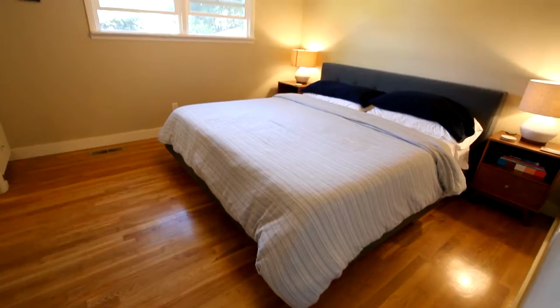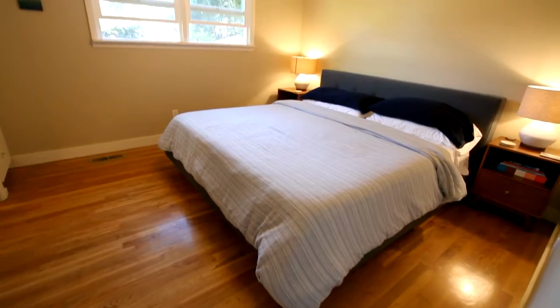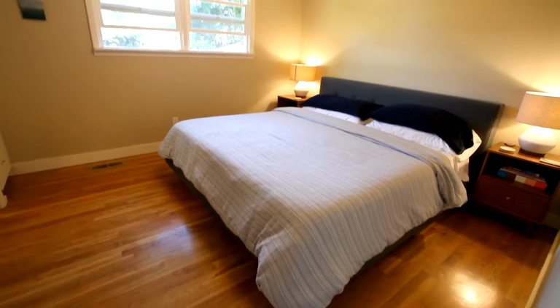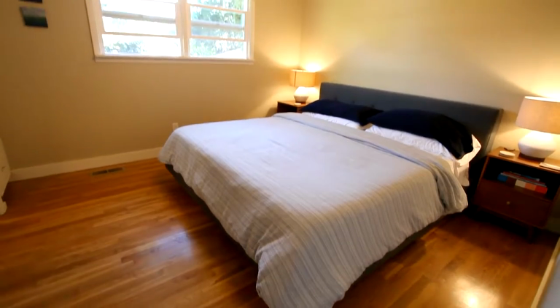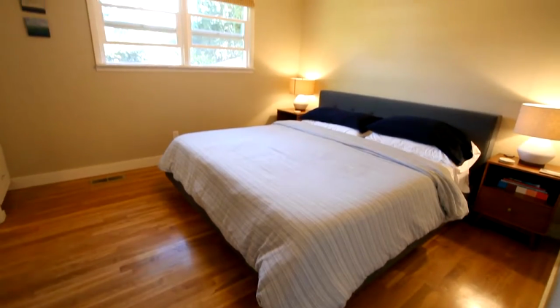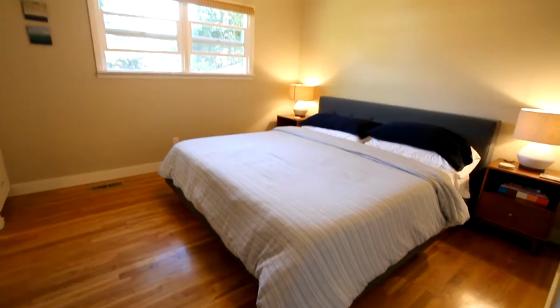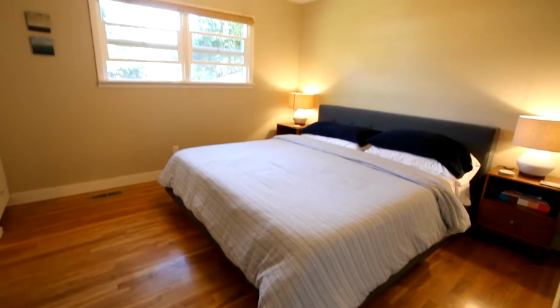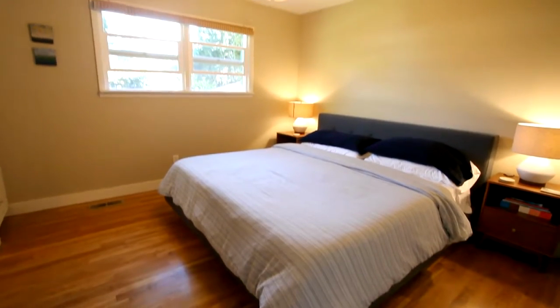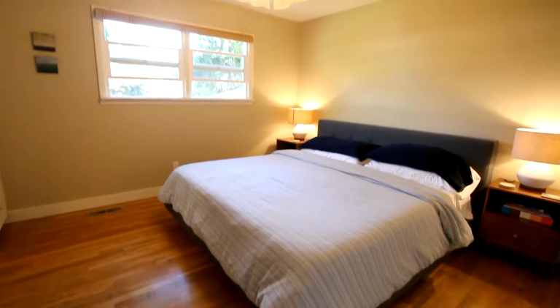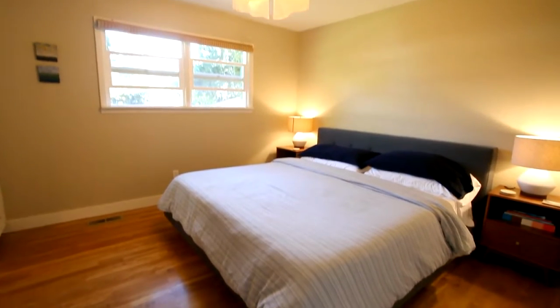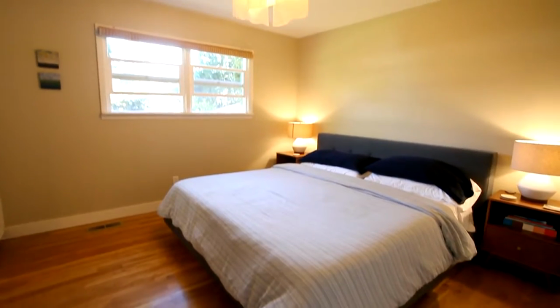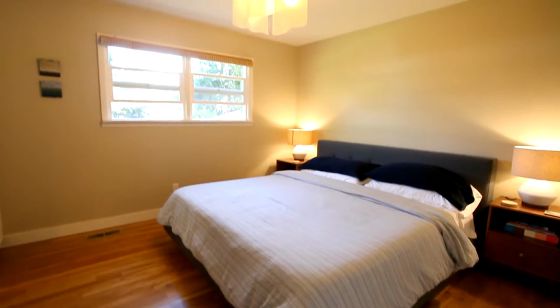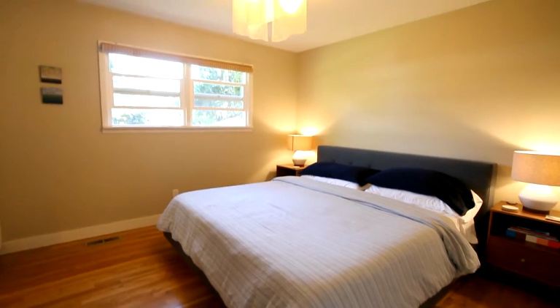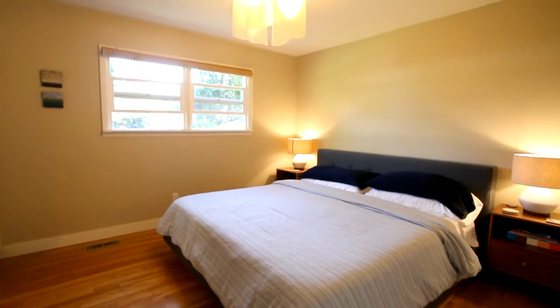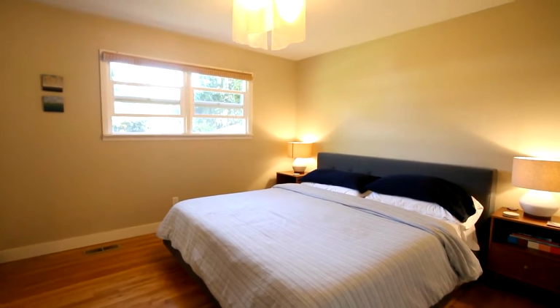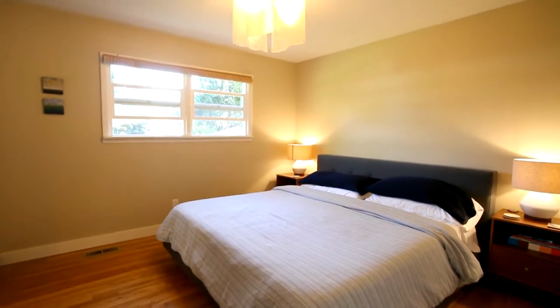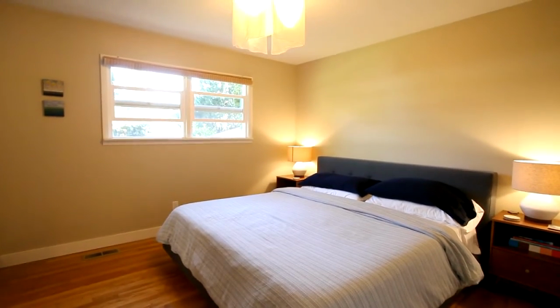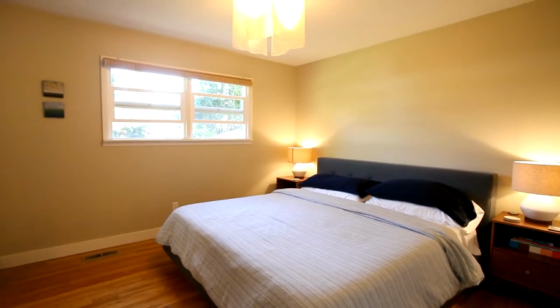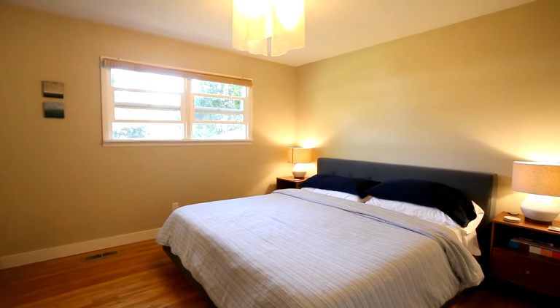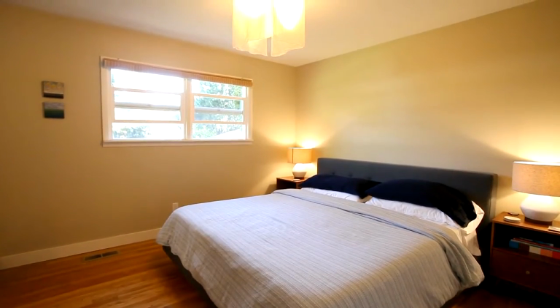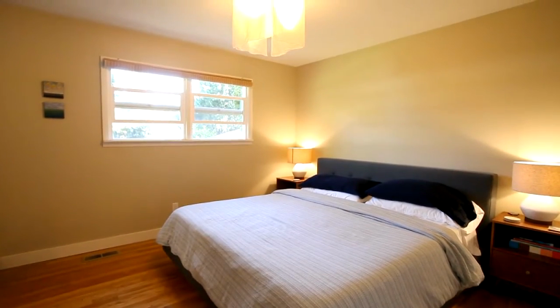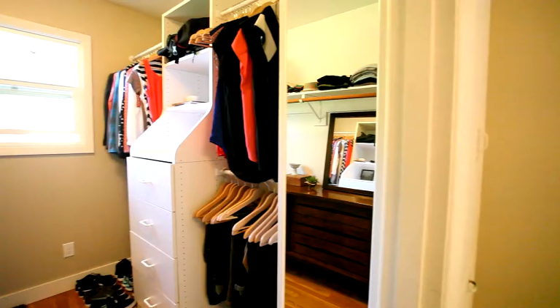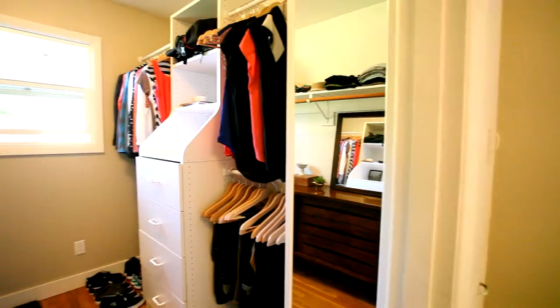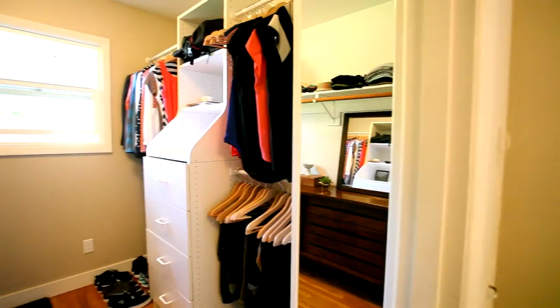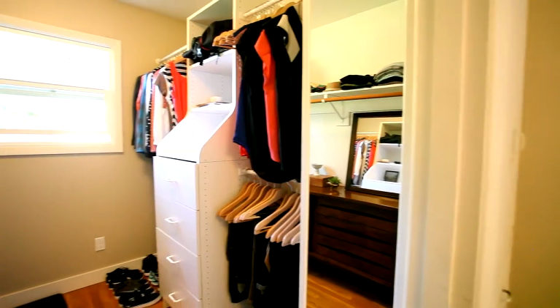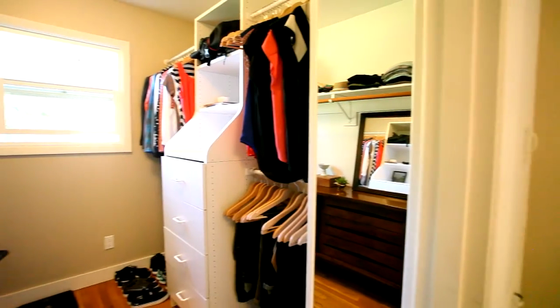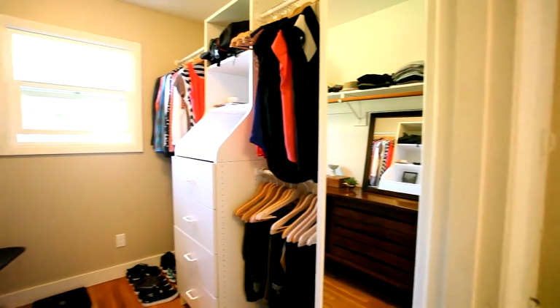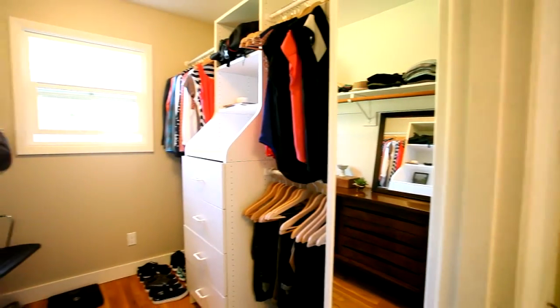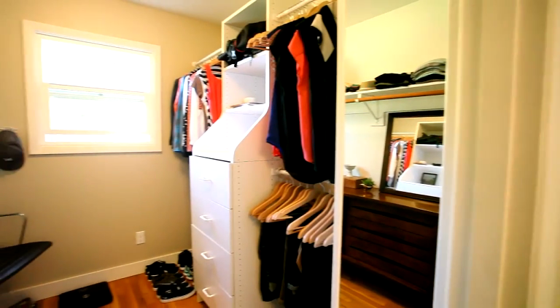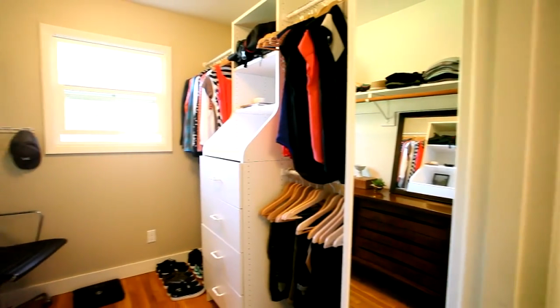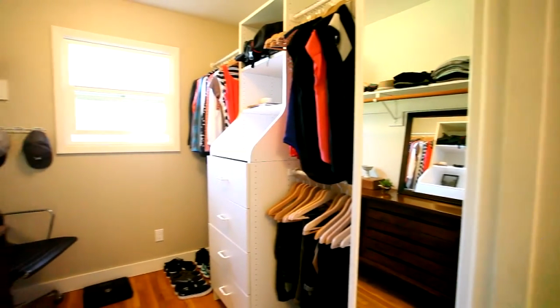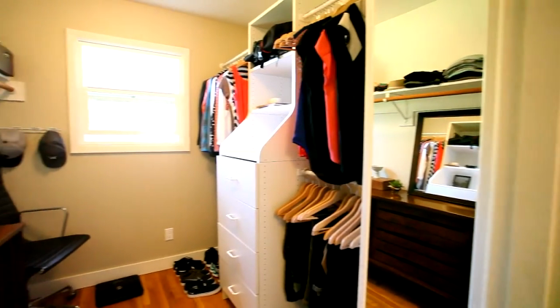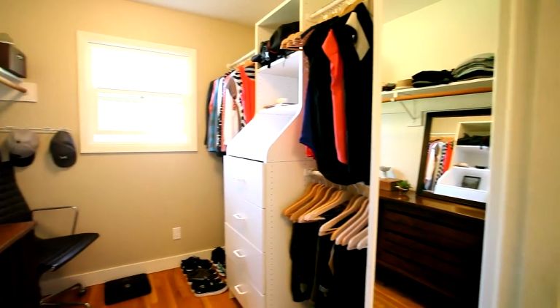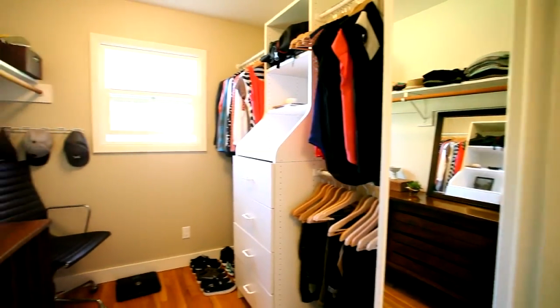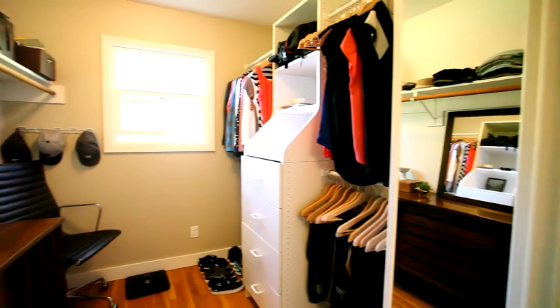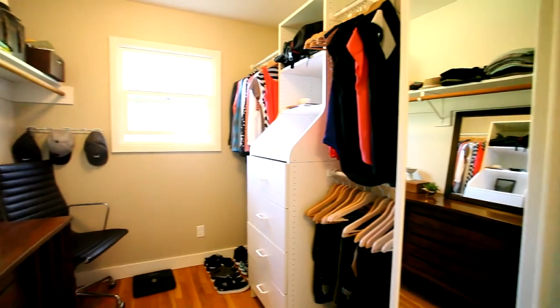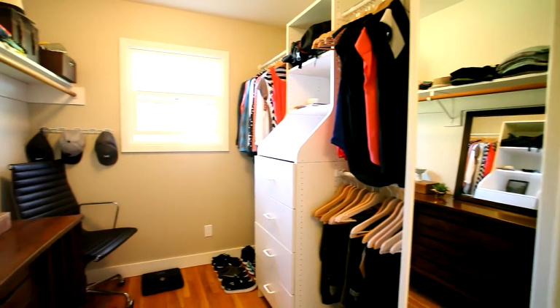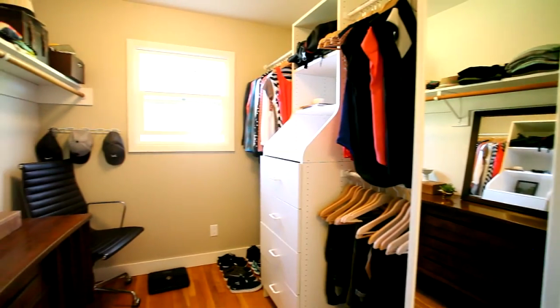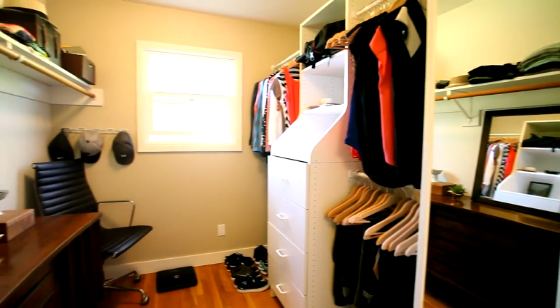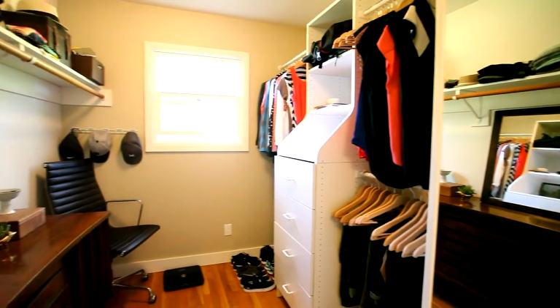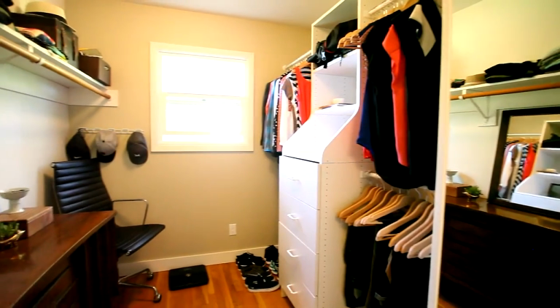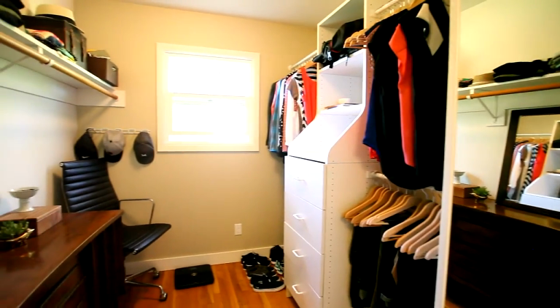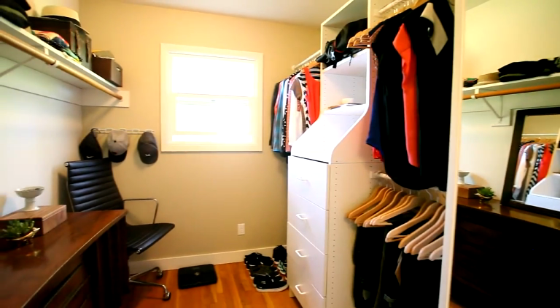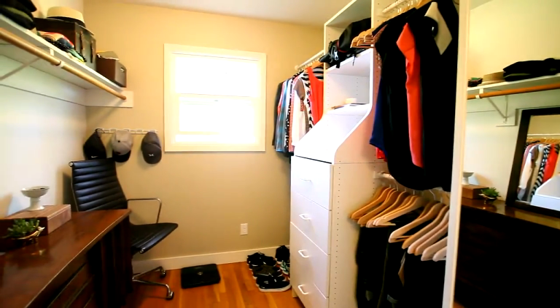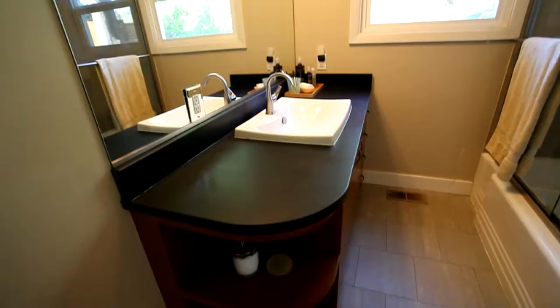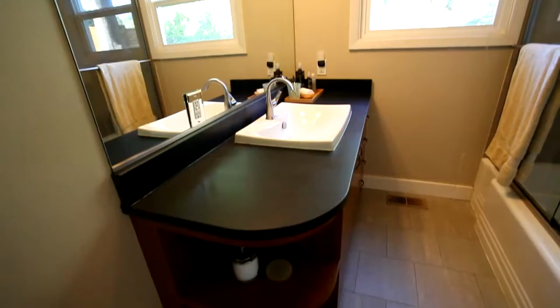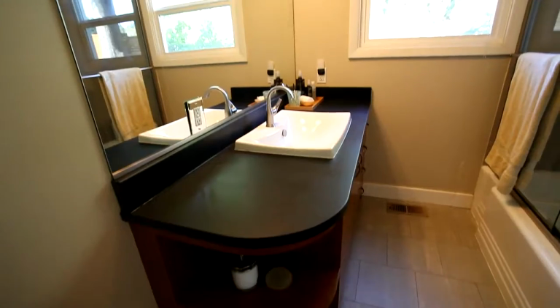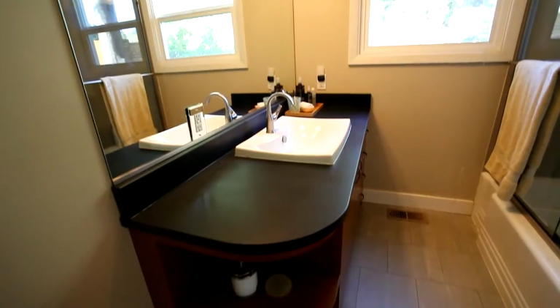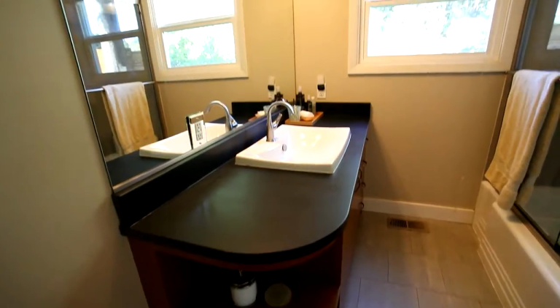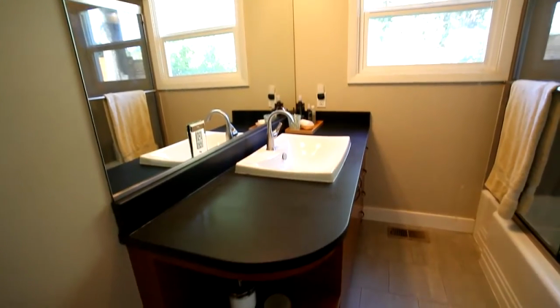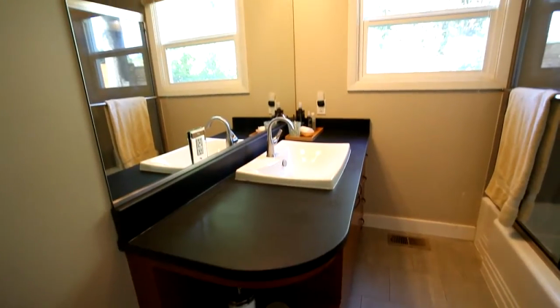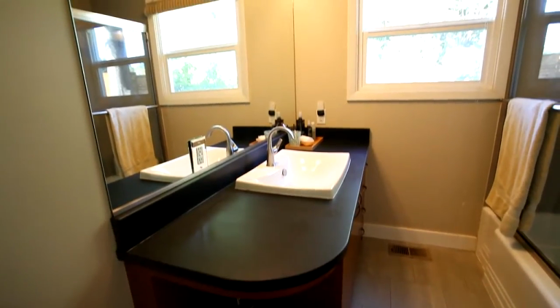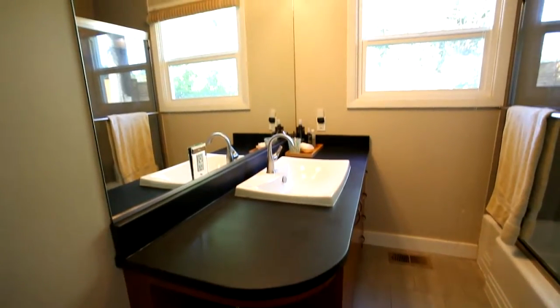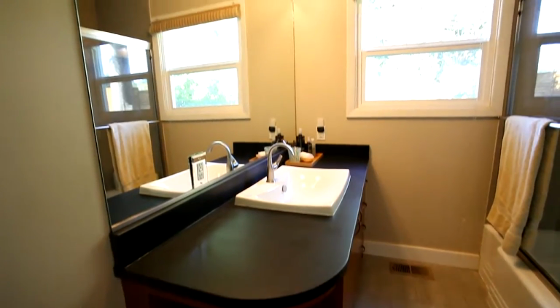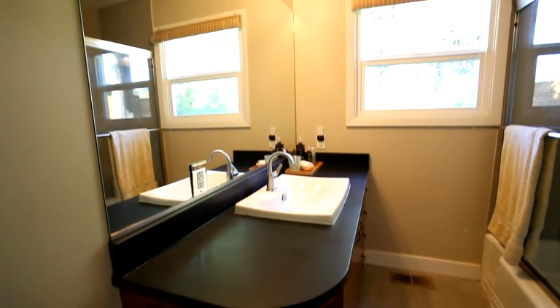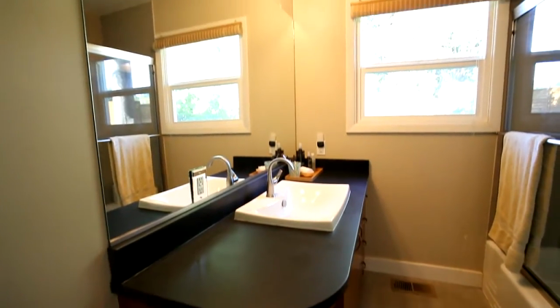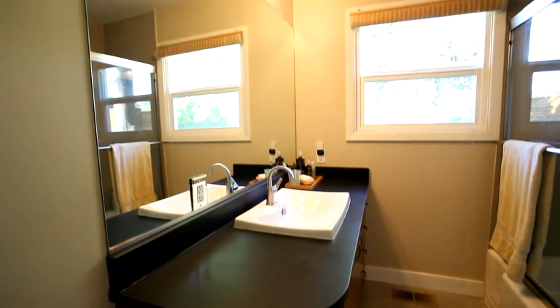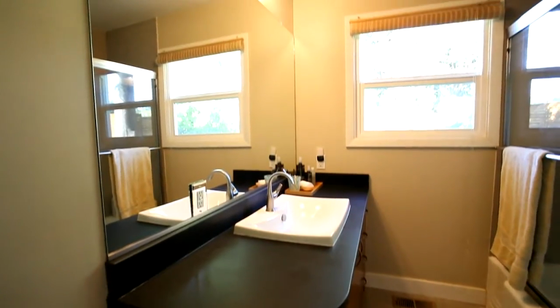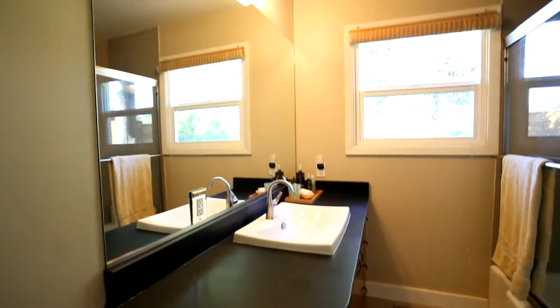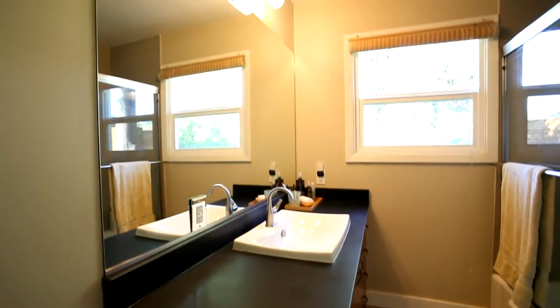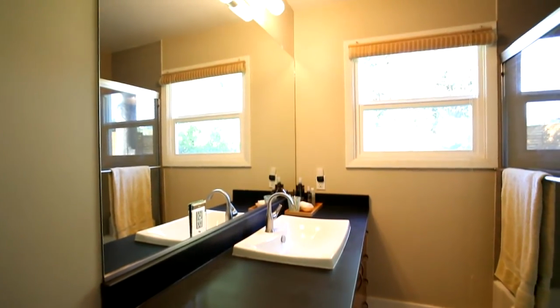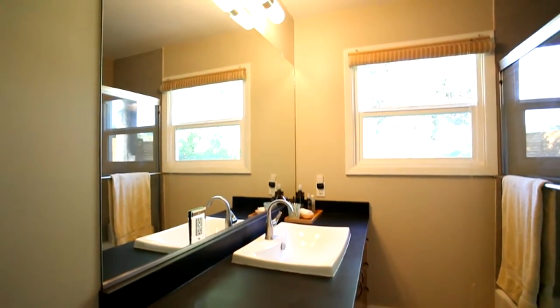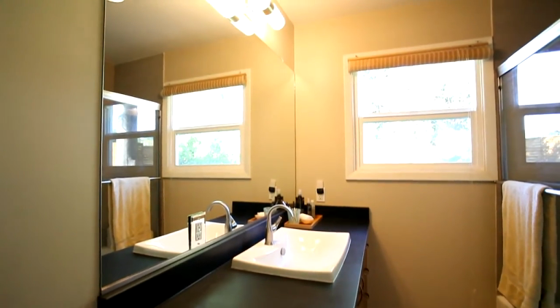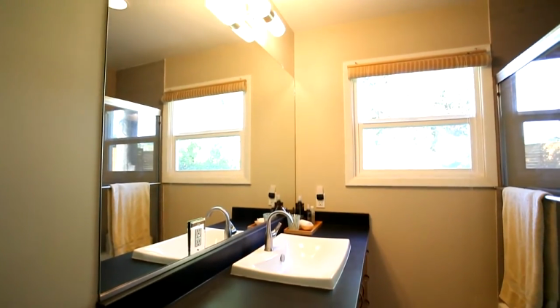Back inside, the master bedroom has a large walk-in closet, and you'll find a beautifully renovated full bath.